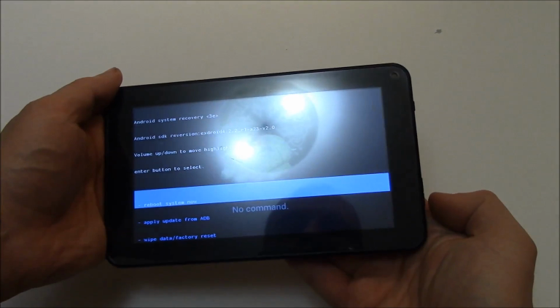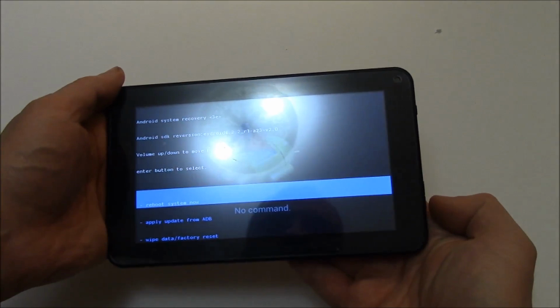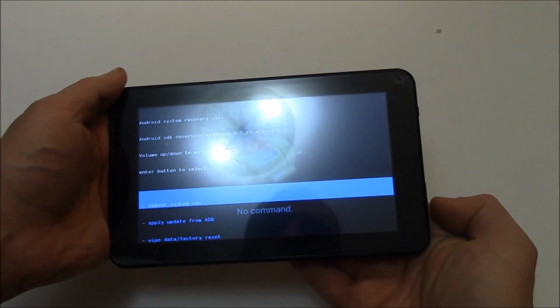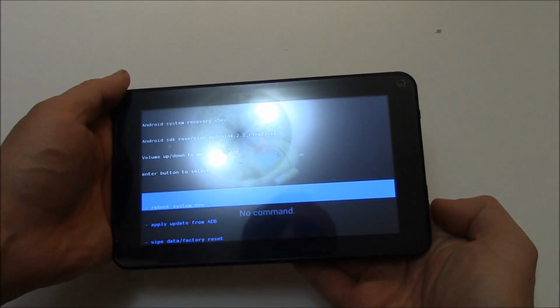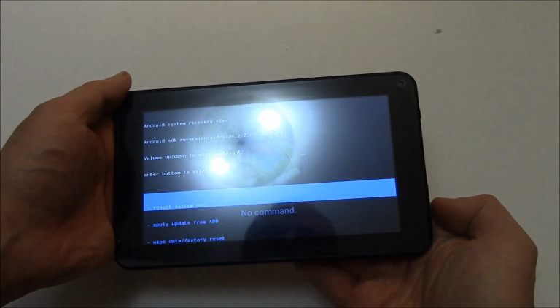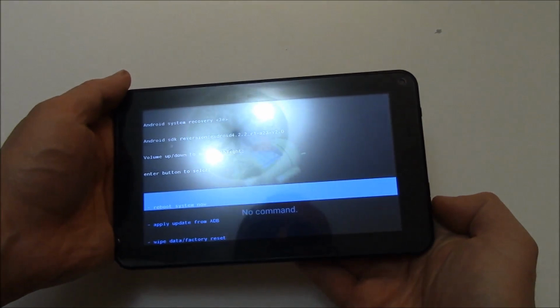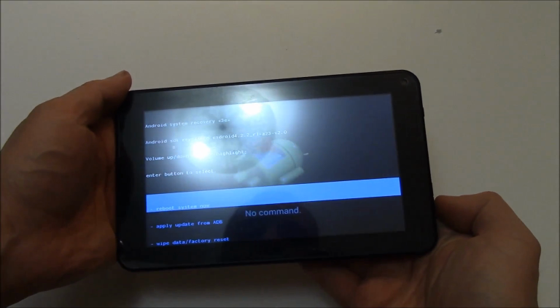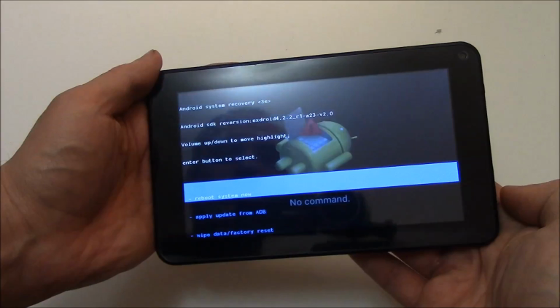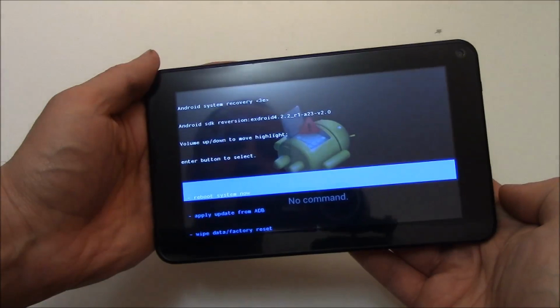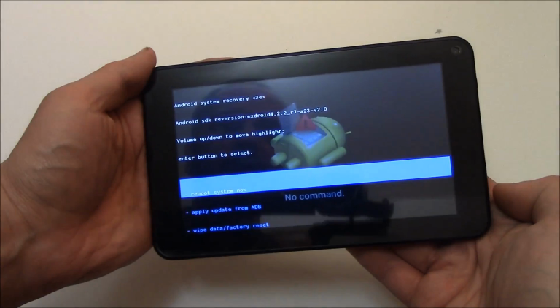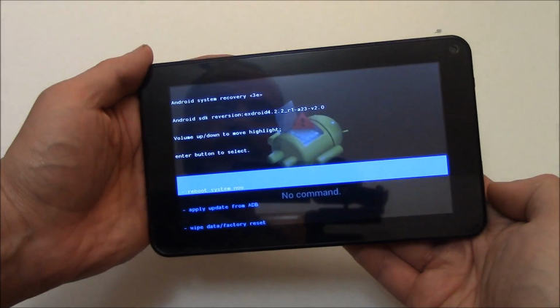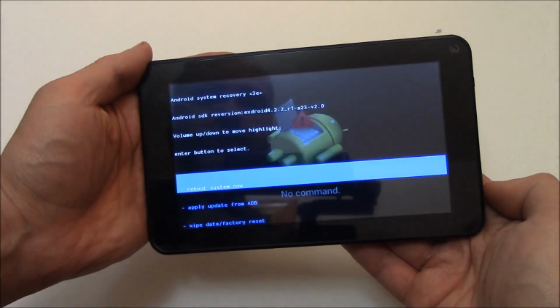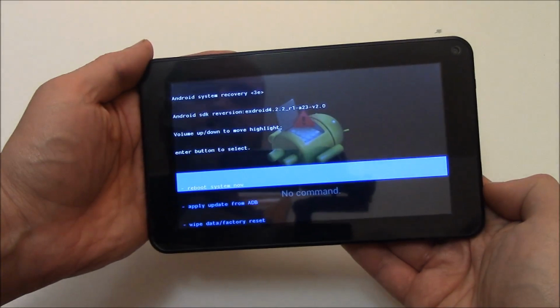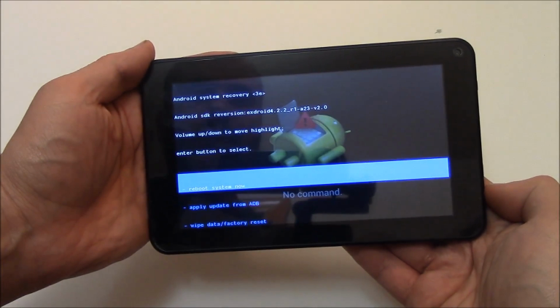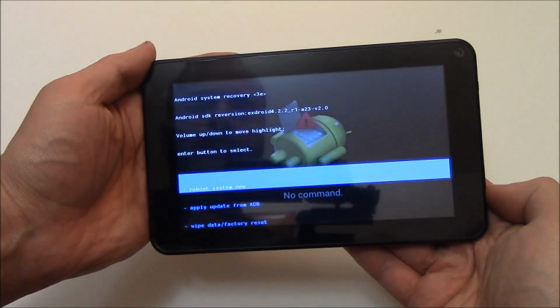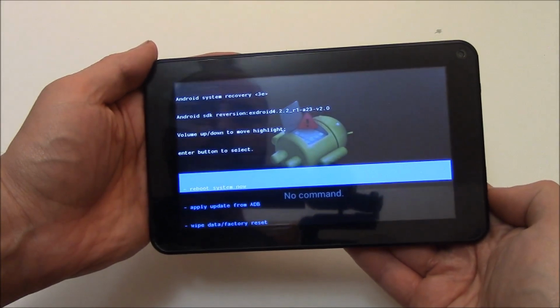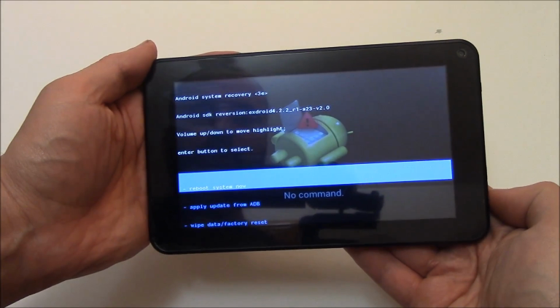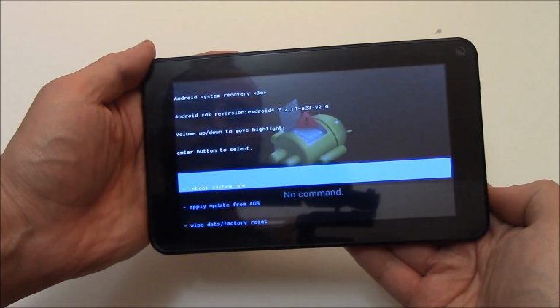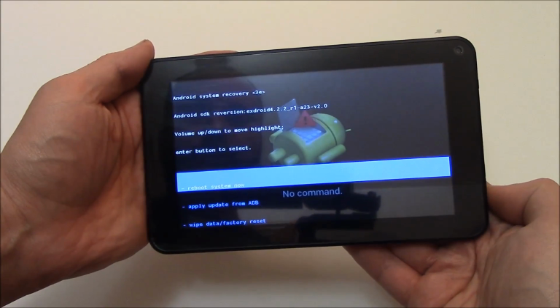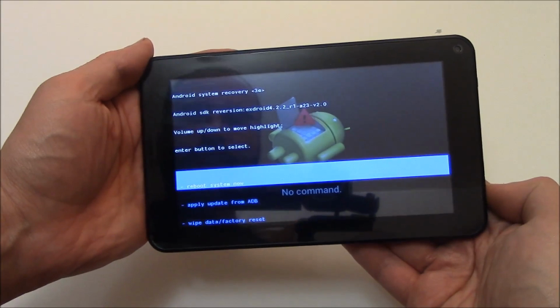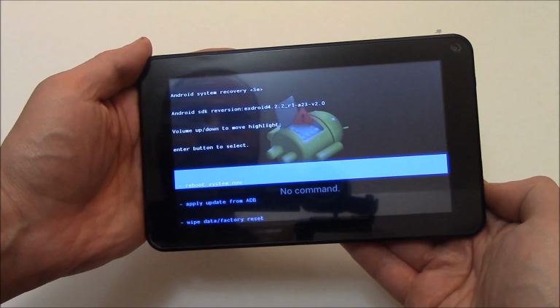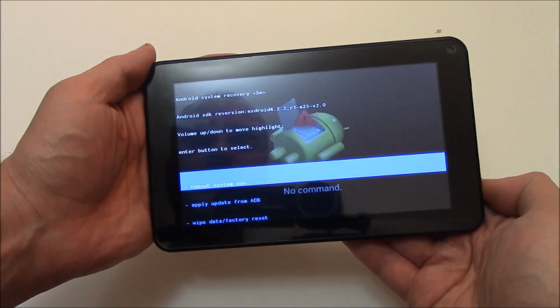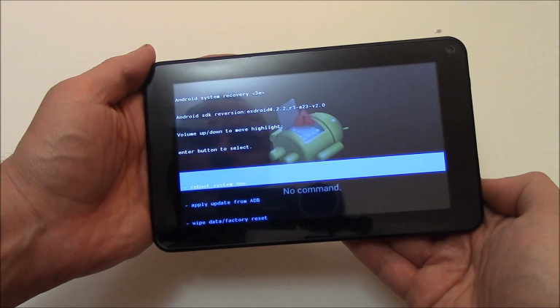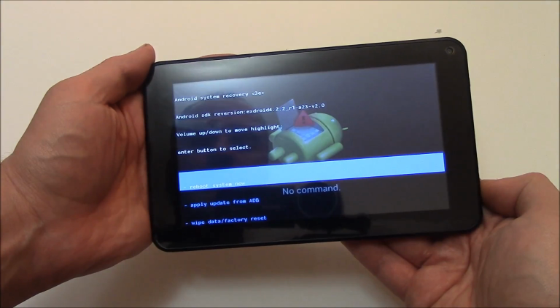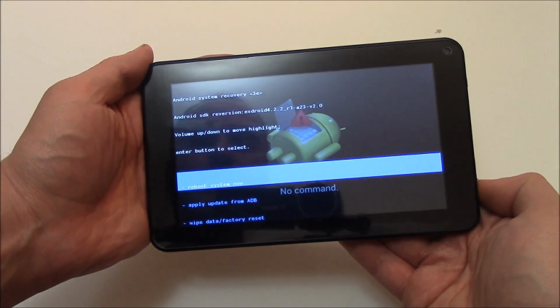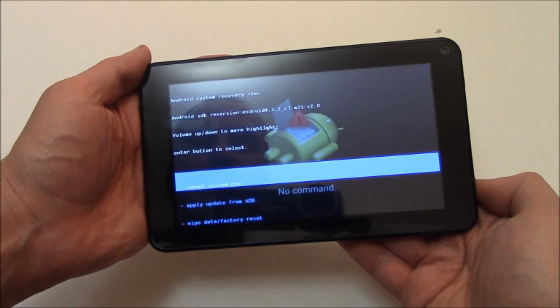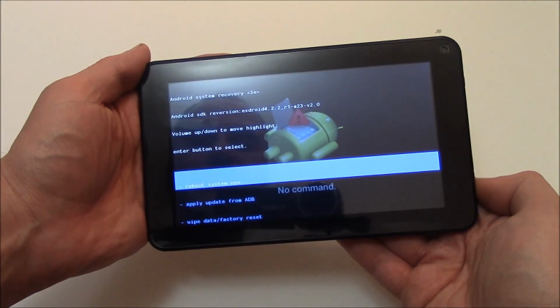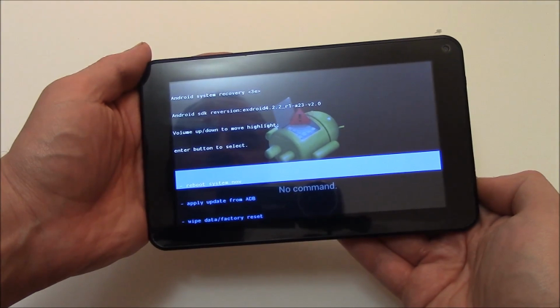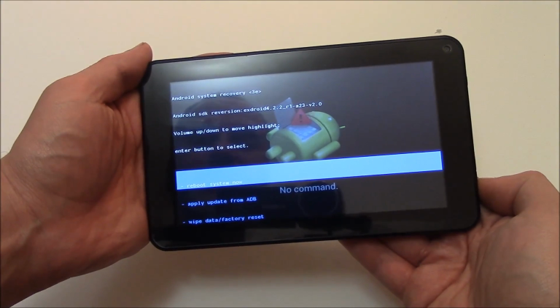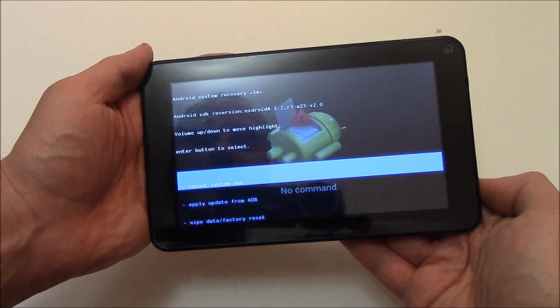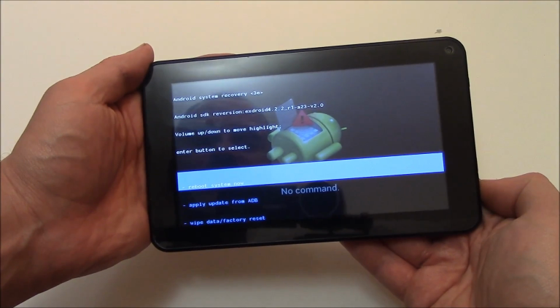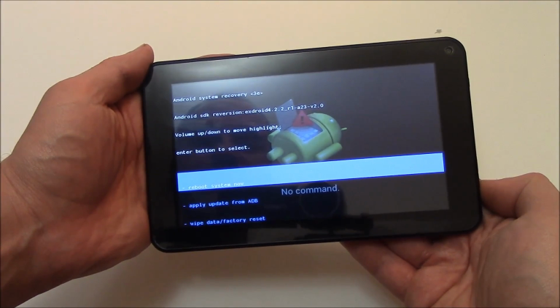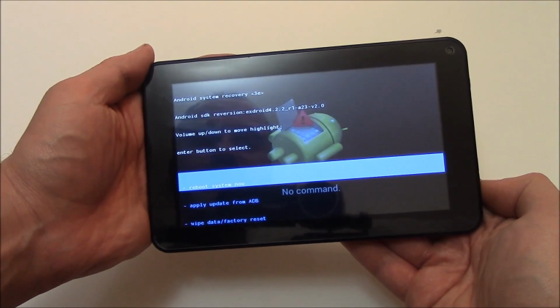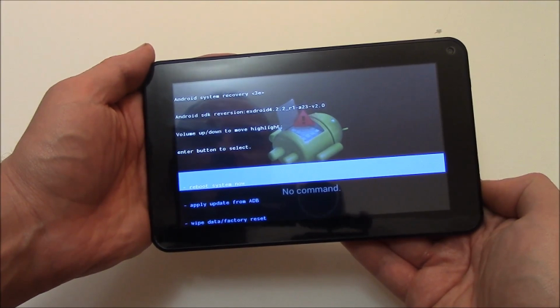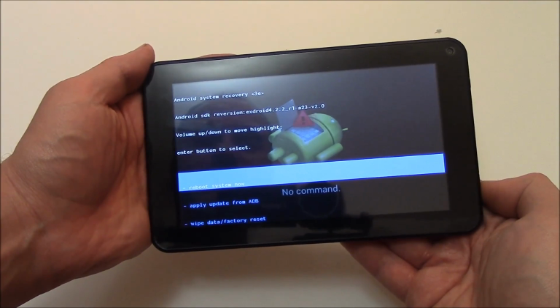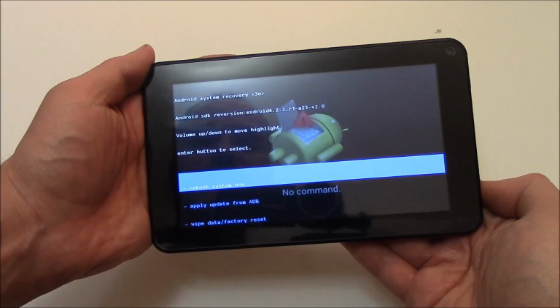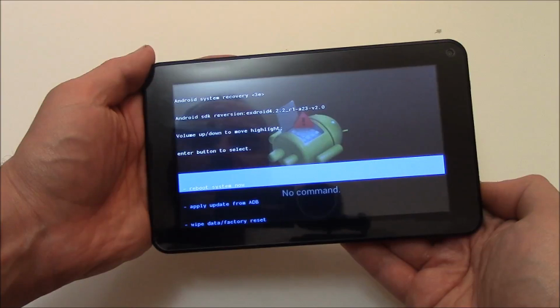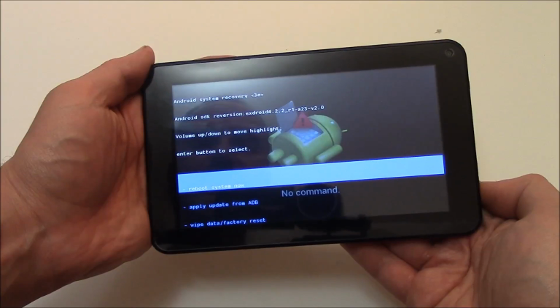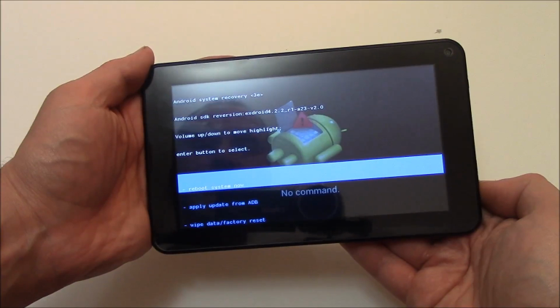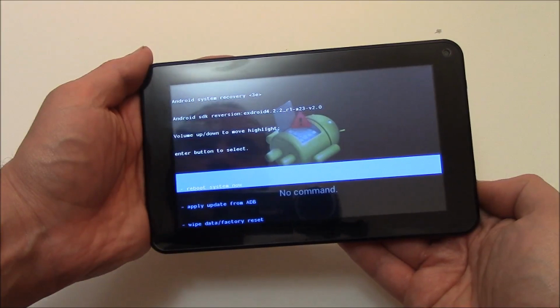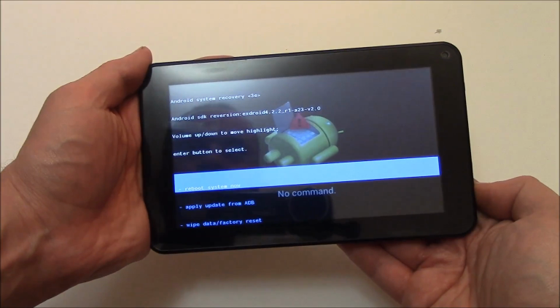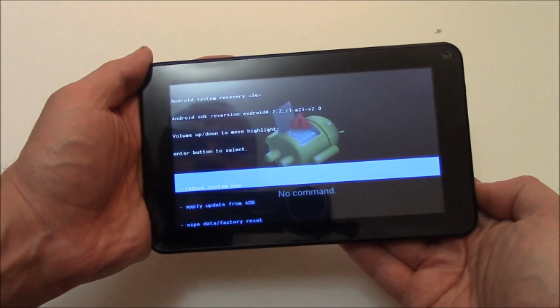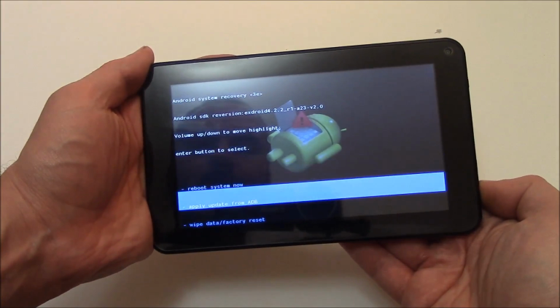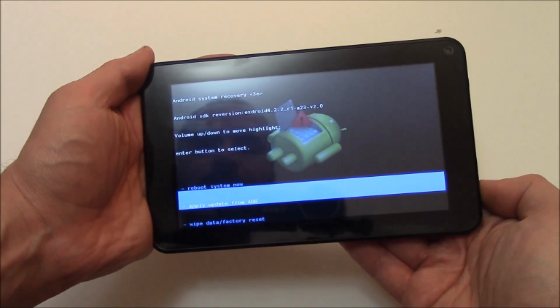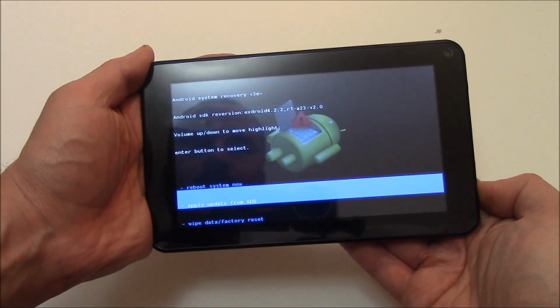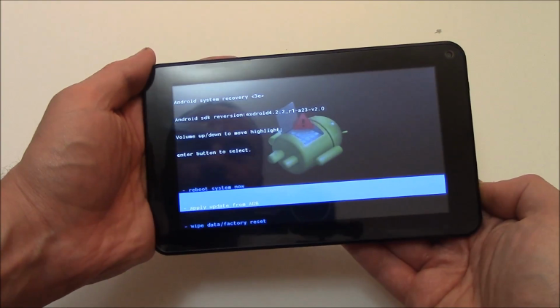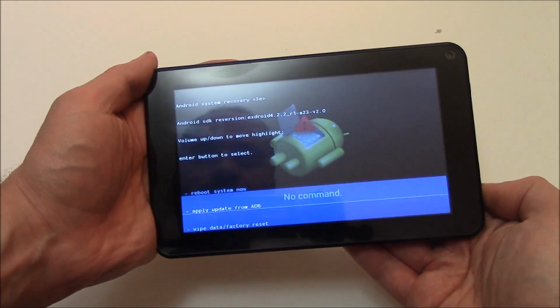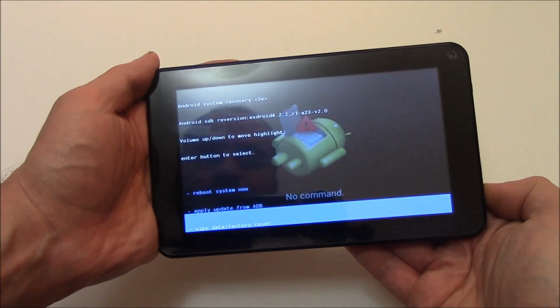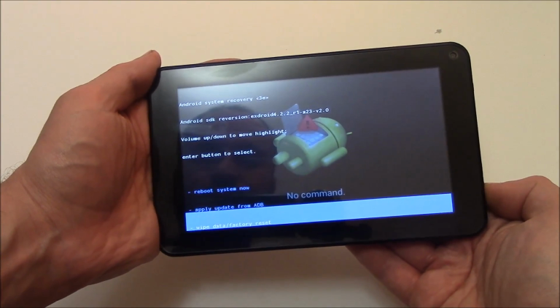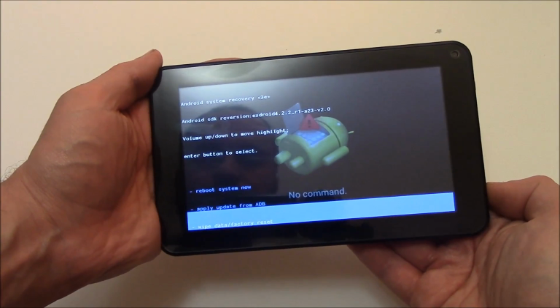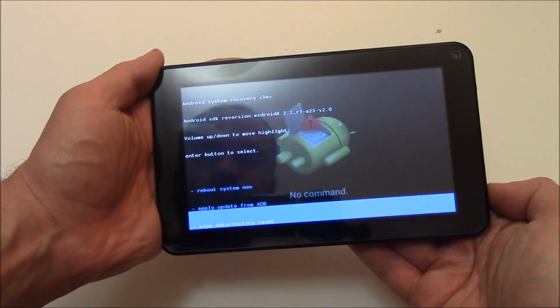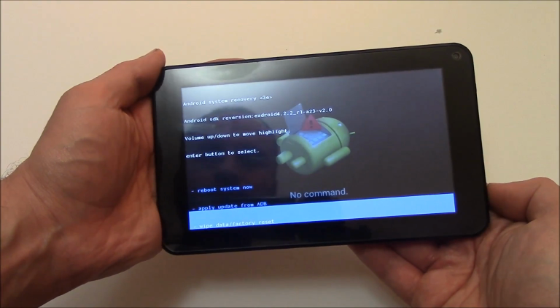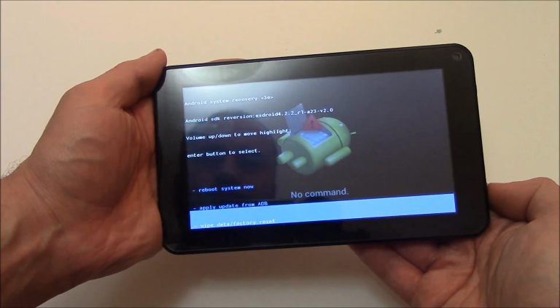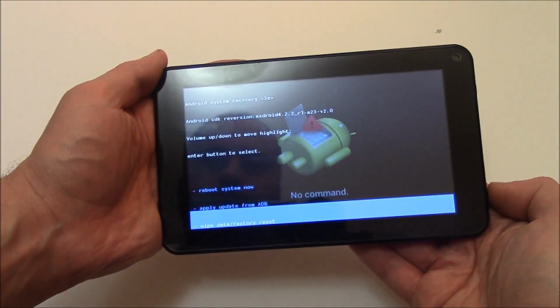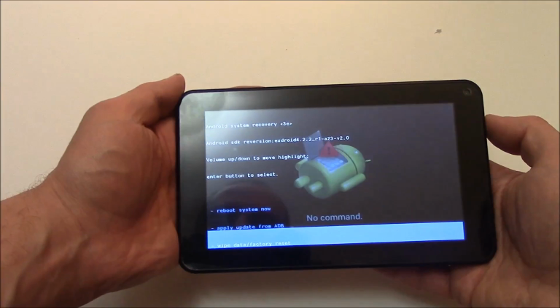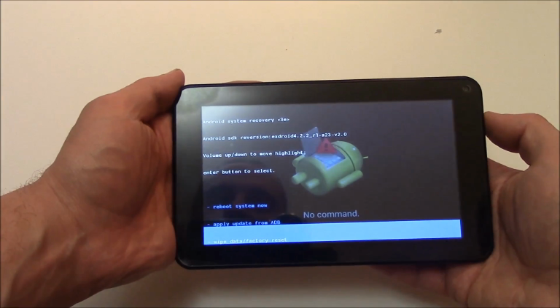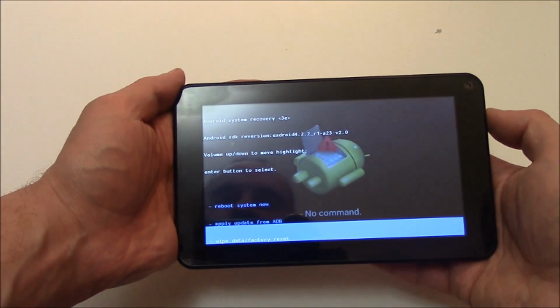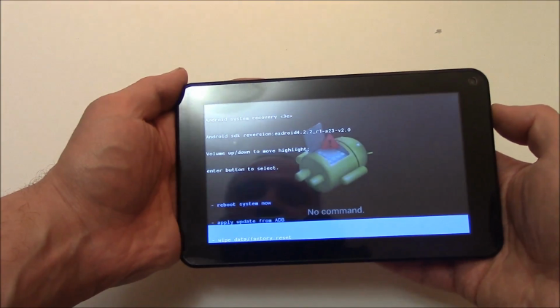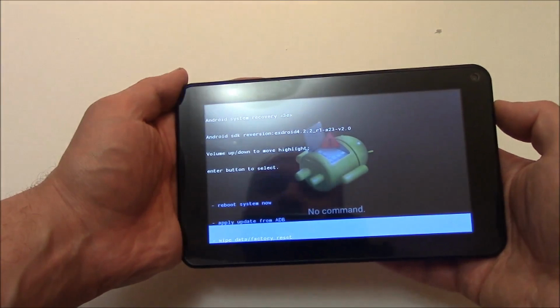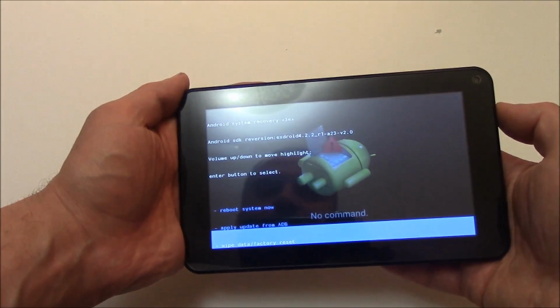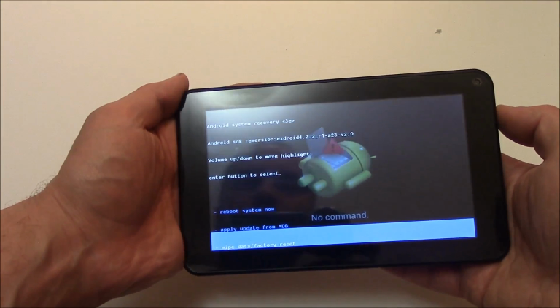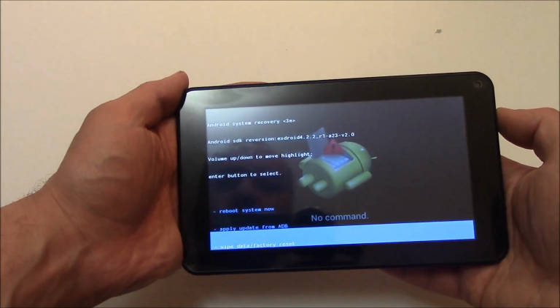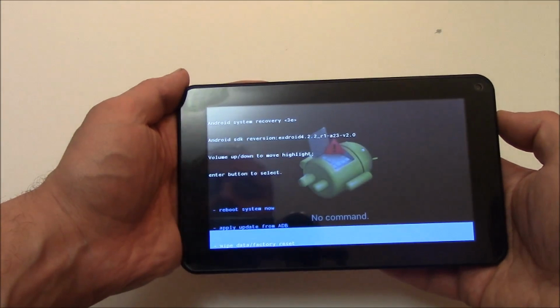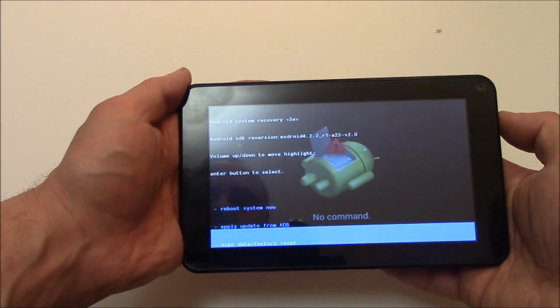Now using the volume down button, go to wipe data factory reset. Now press the power button.